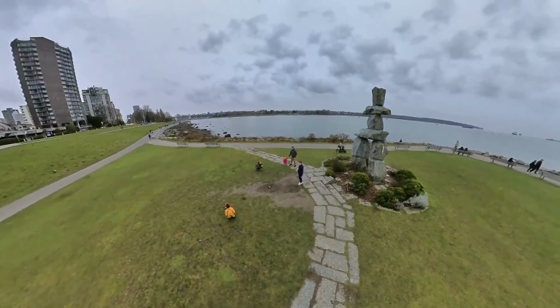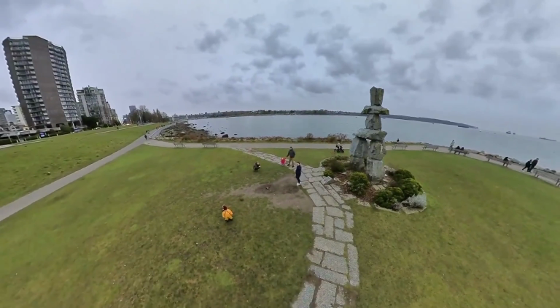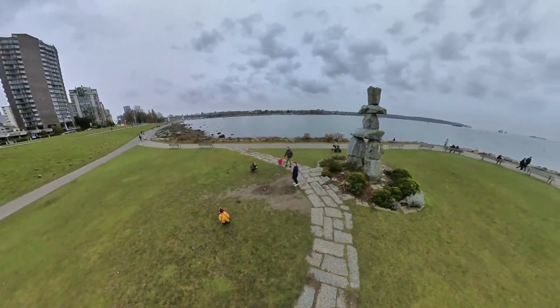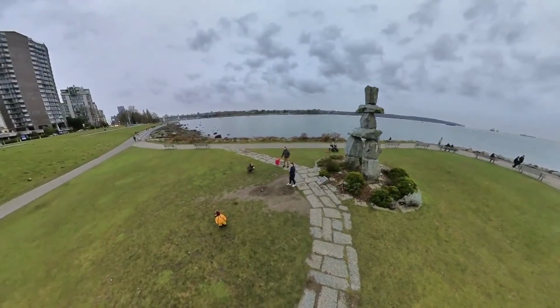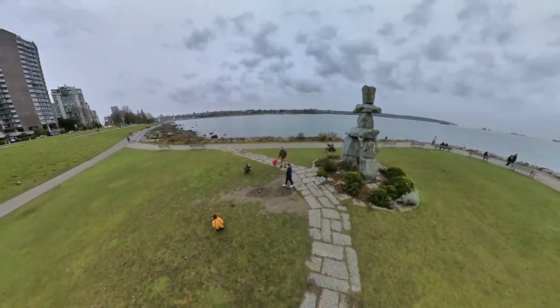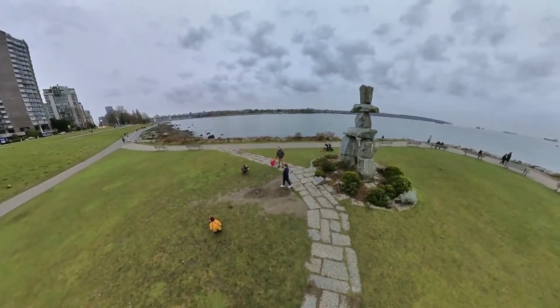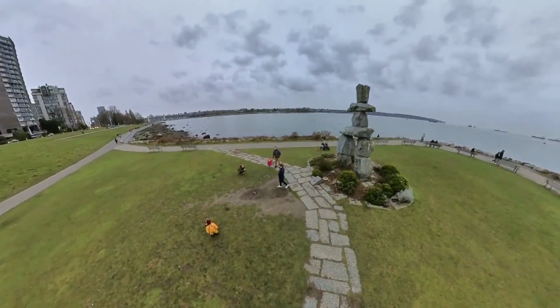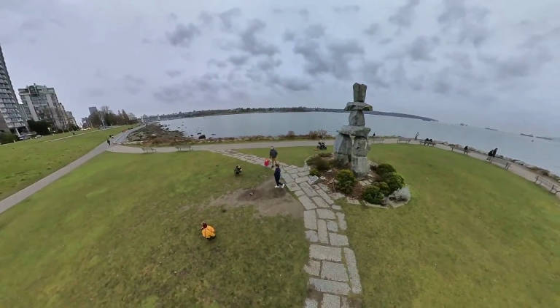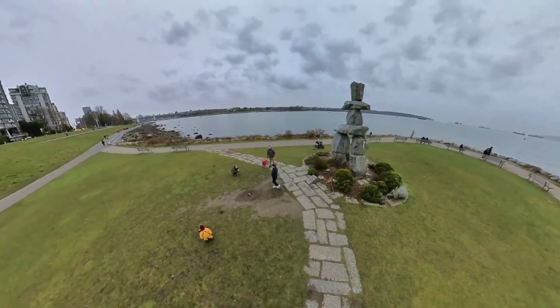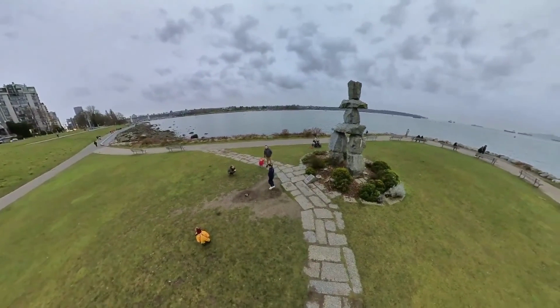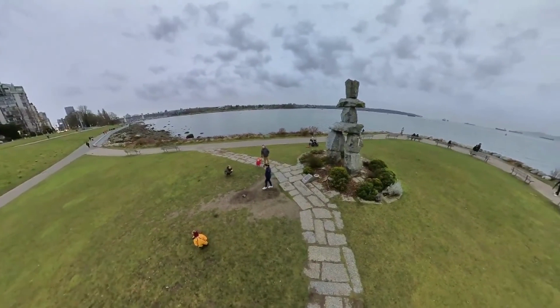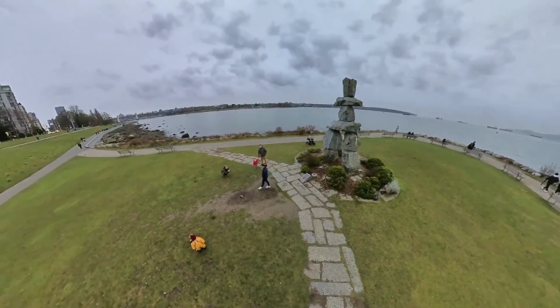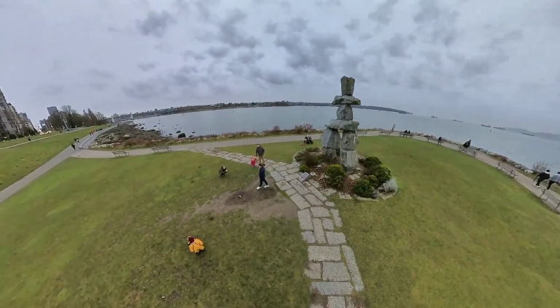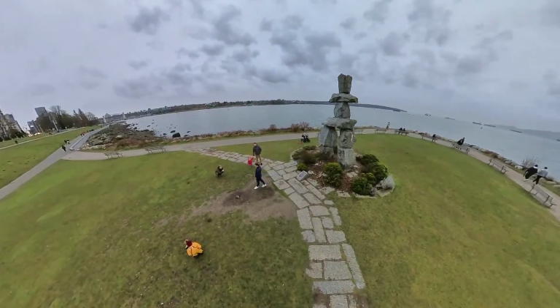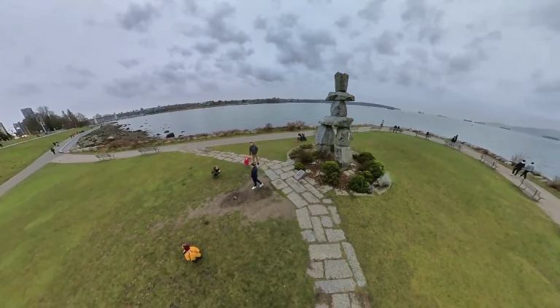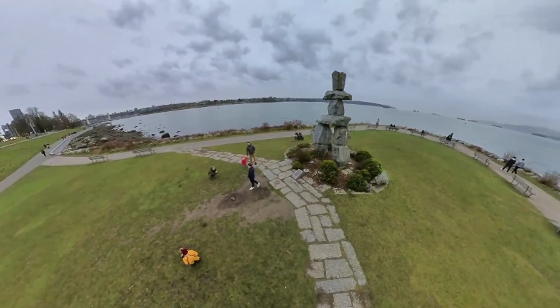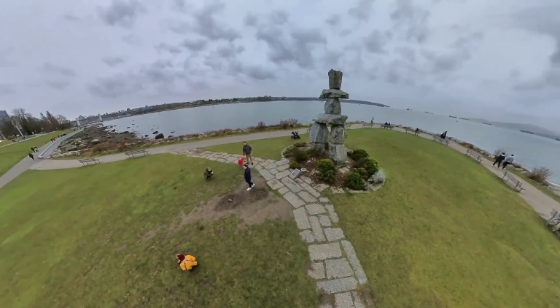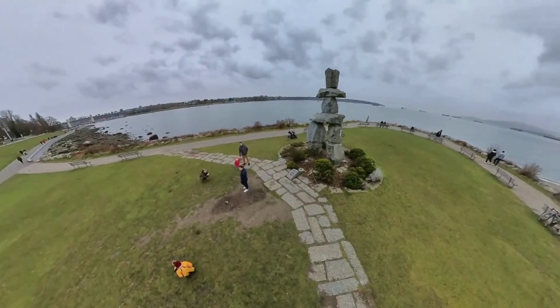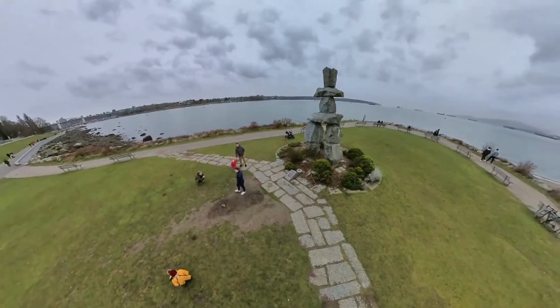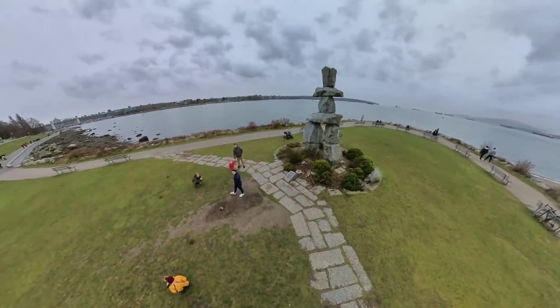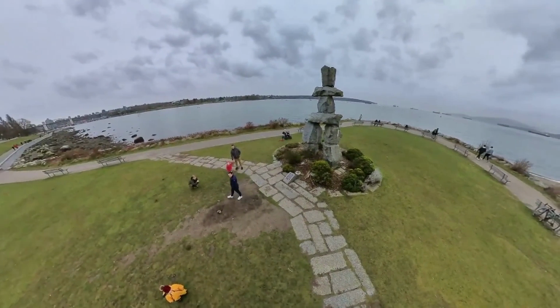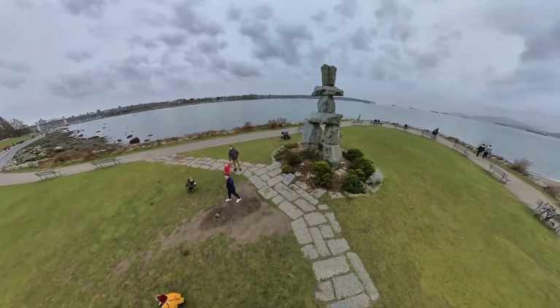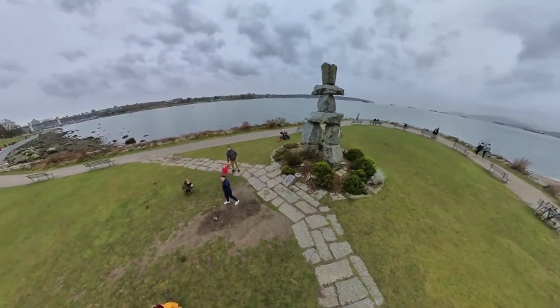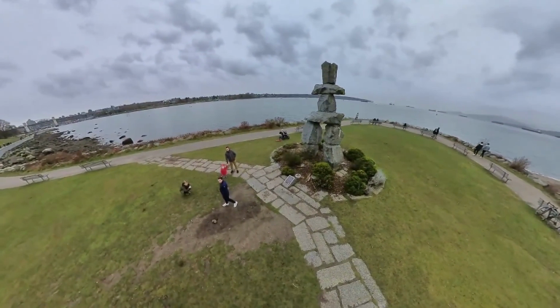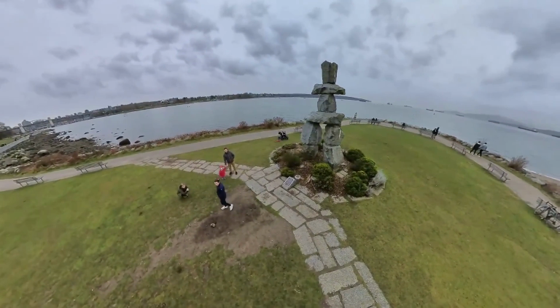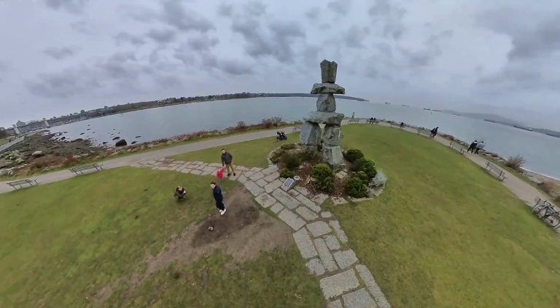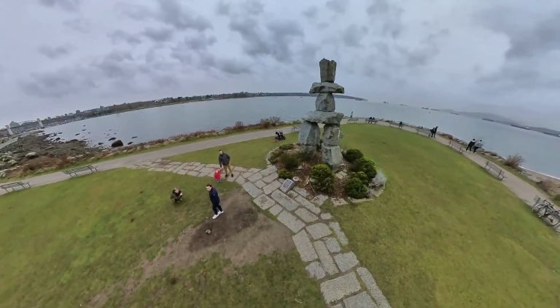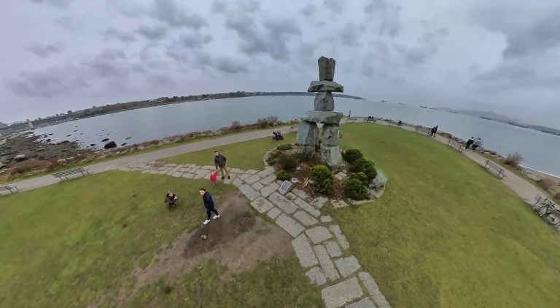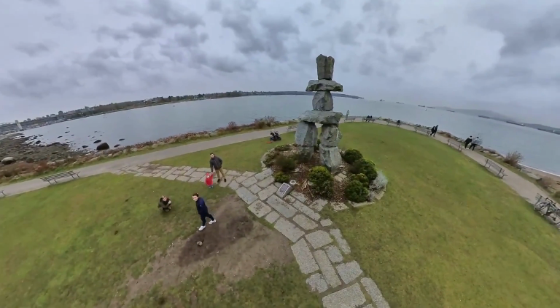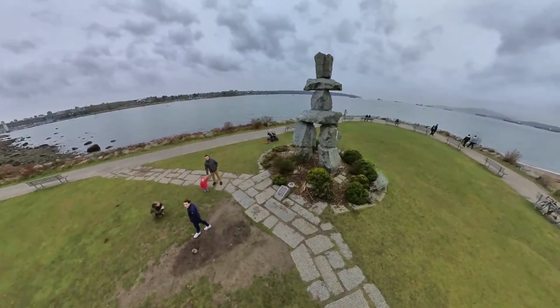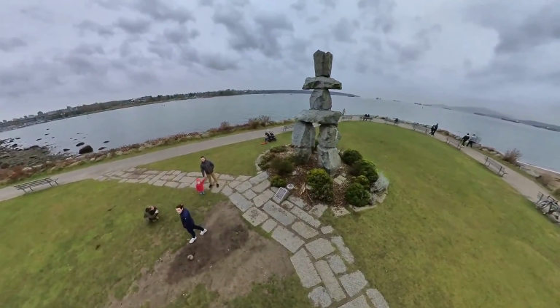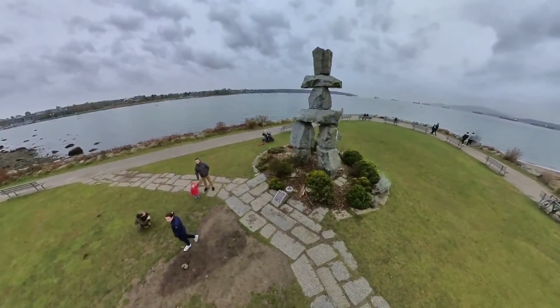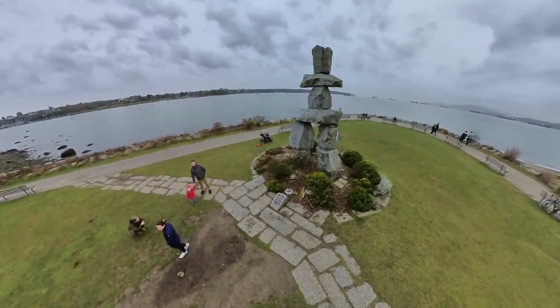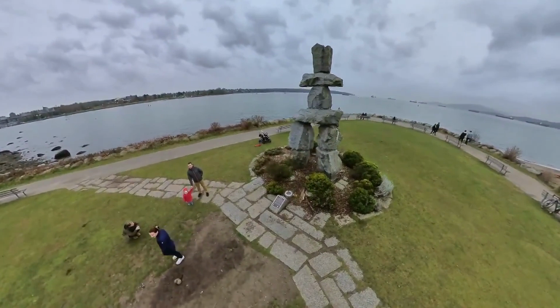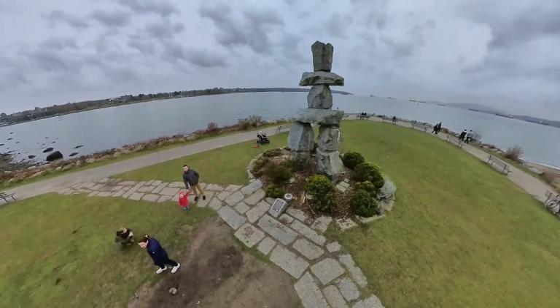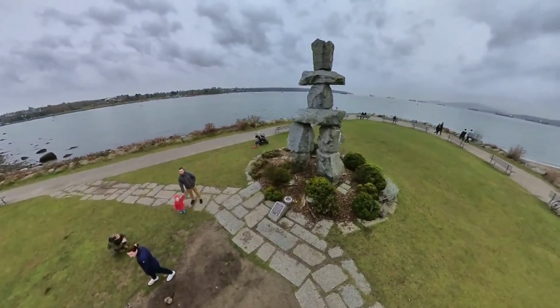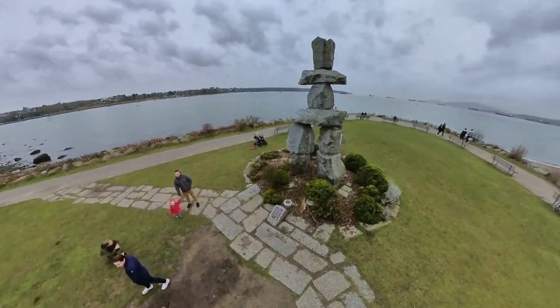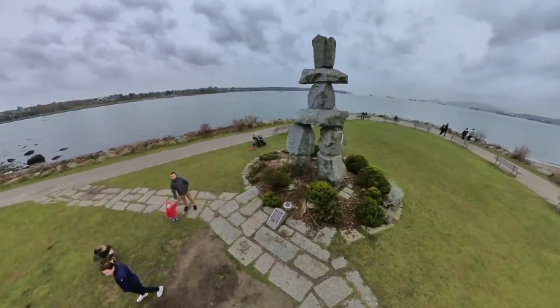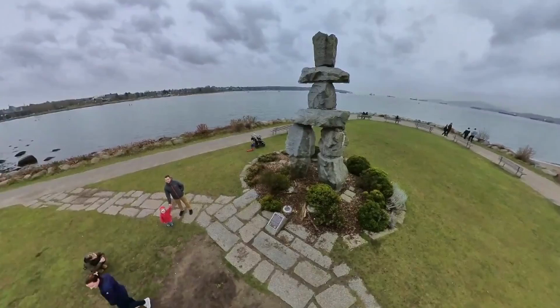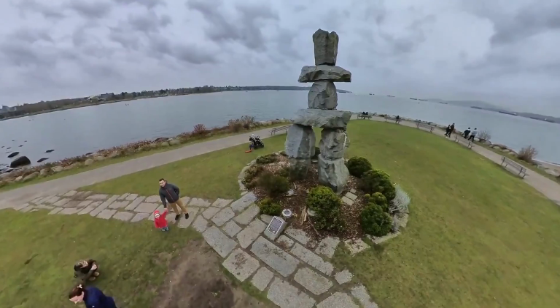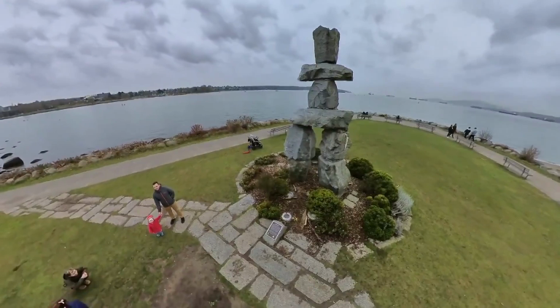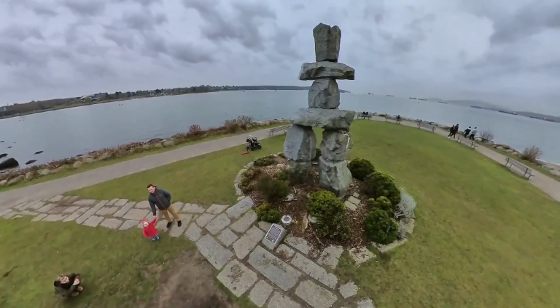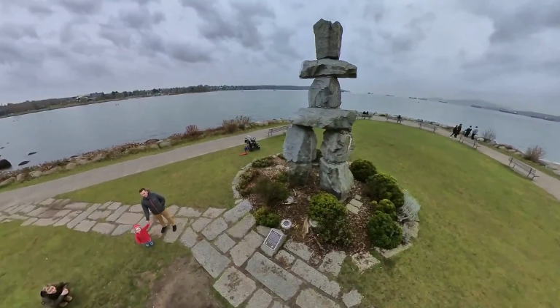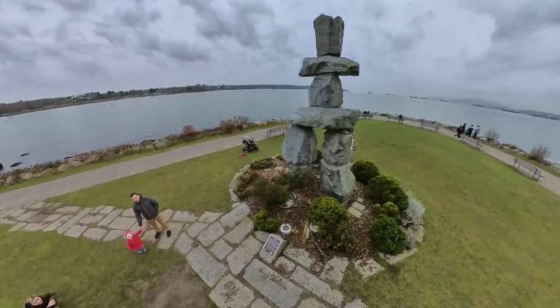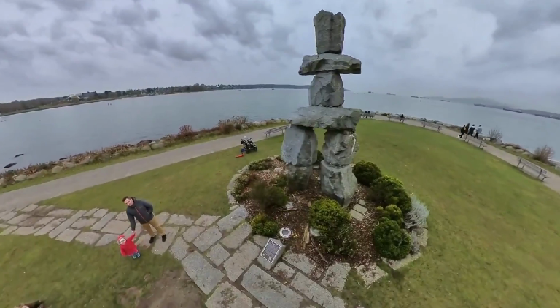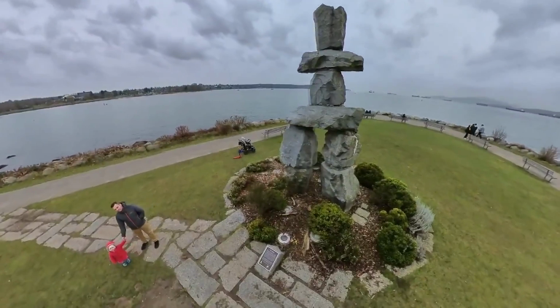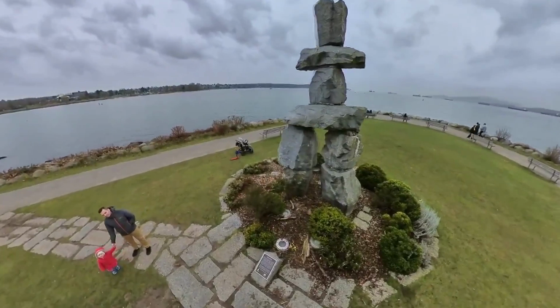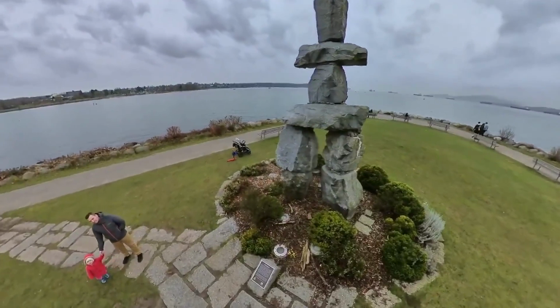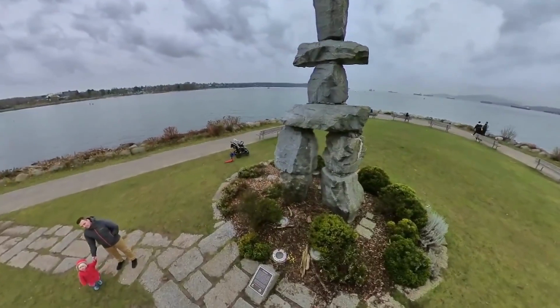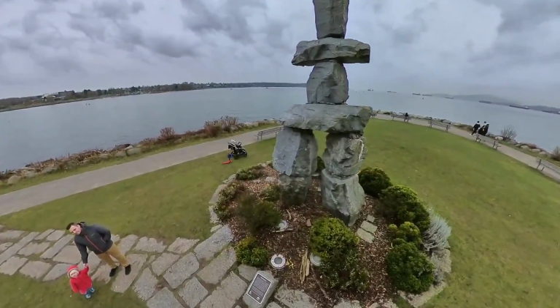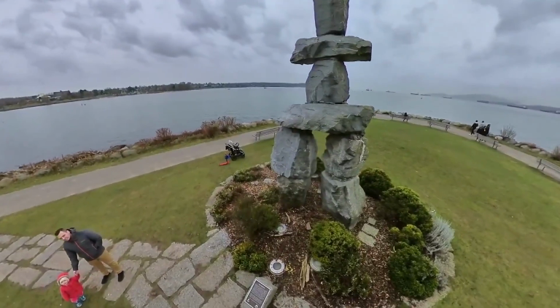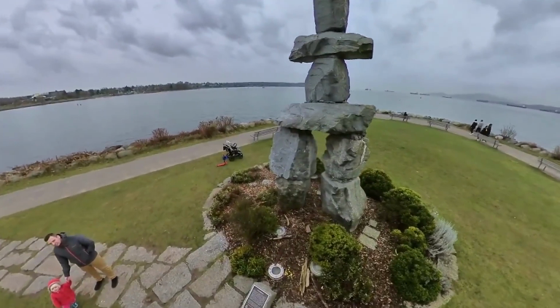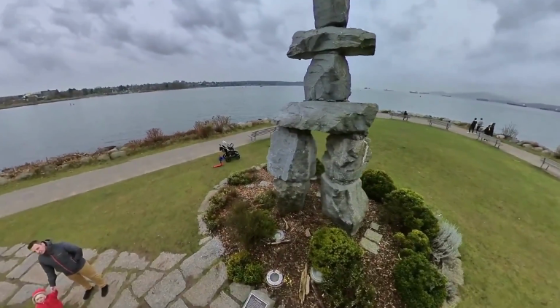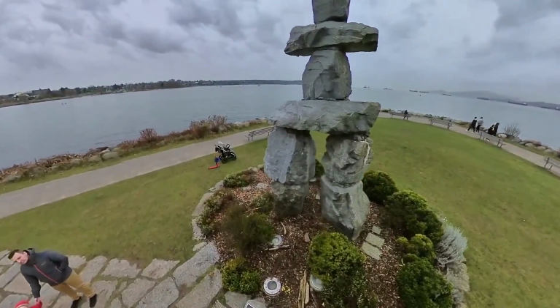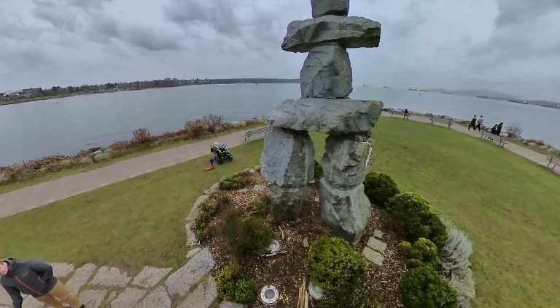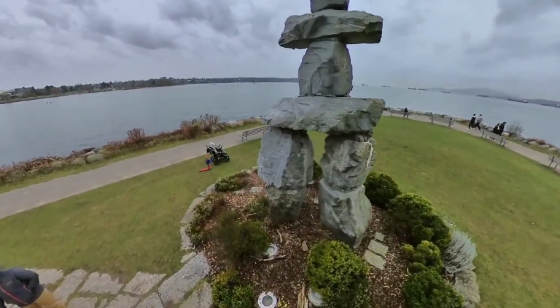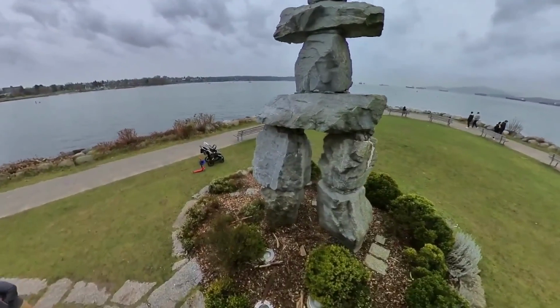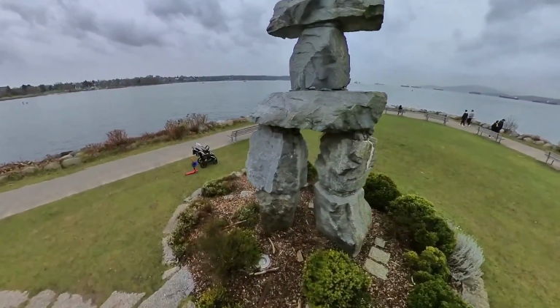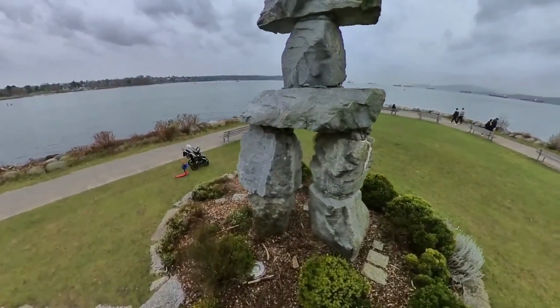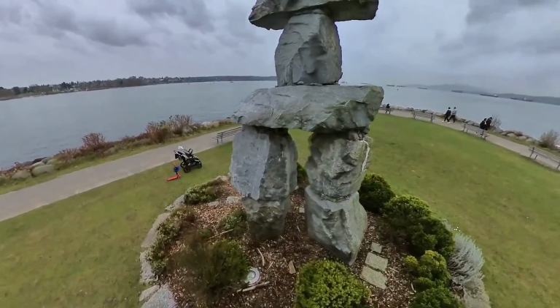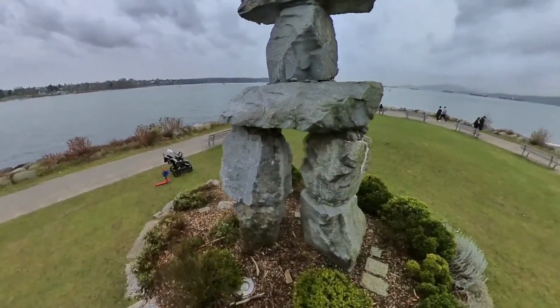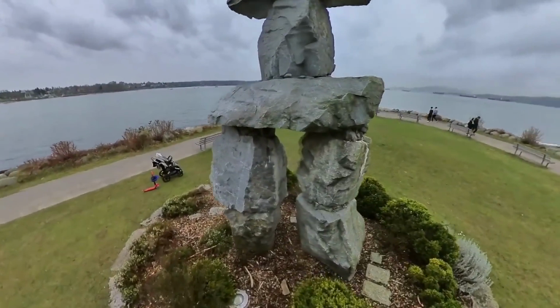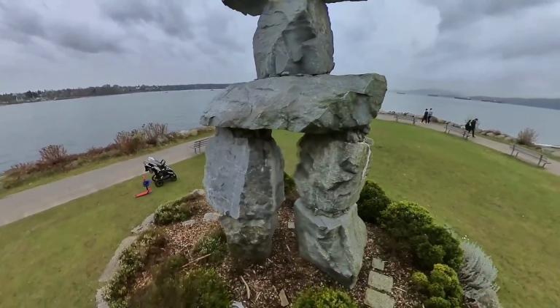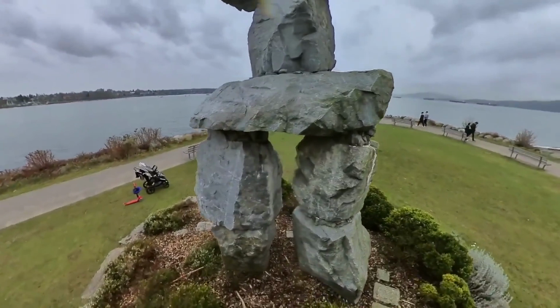Today, the waters of the bay are often dotted with hundreds of small pleasure boats, as well as huge freighters waiting to anchor and load cargos at Vancouver's port.